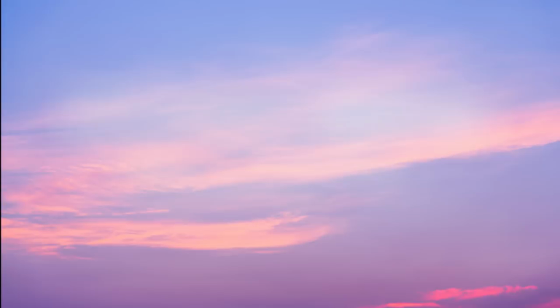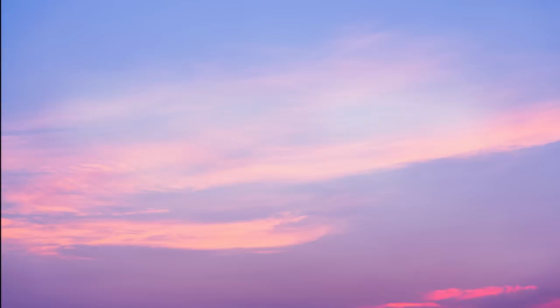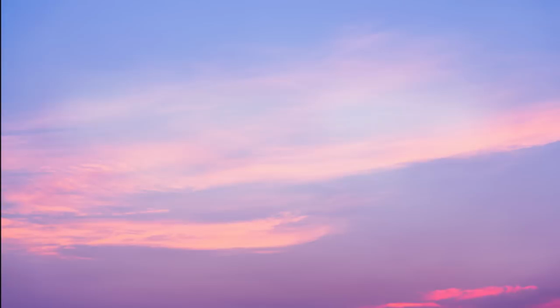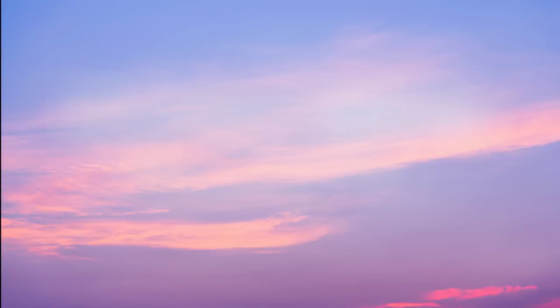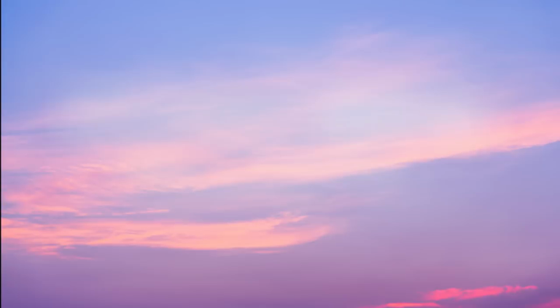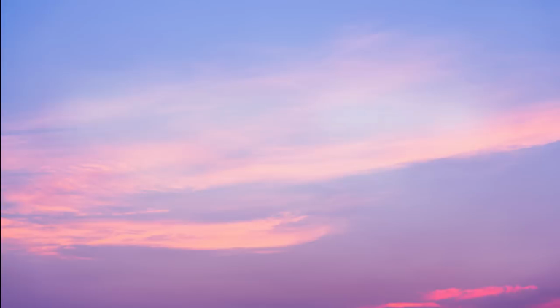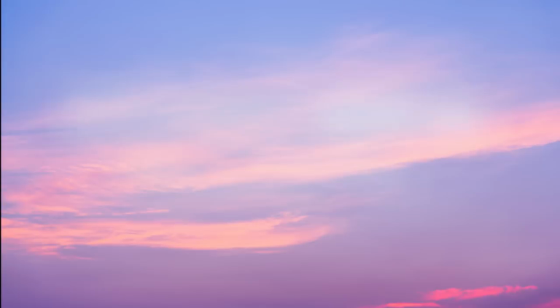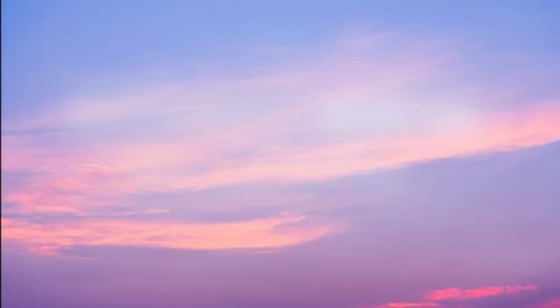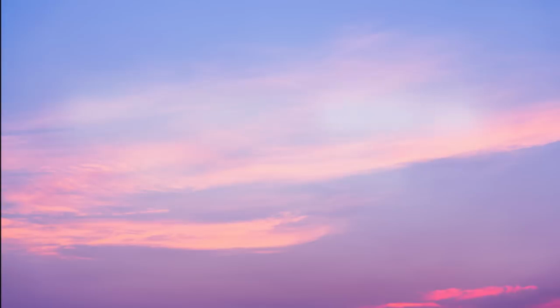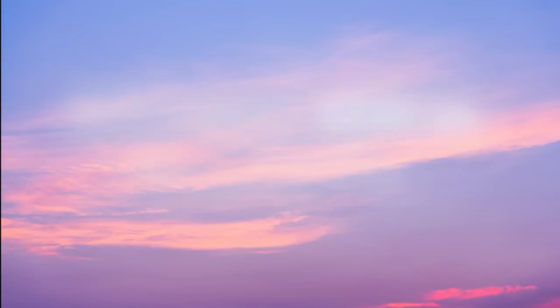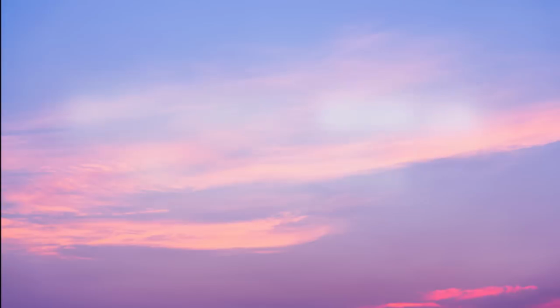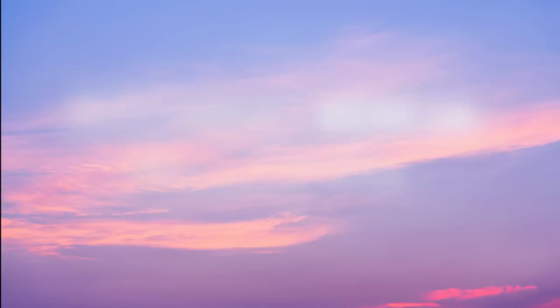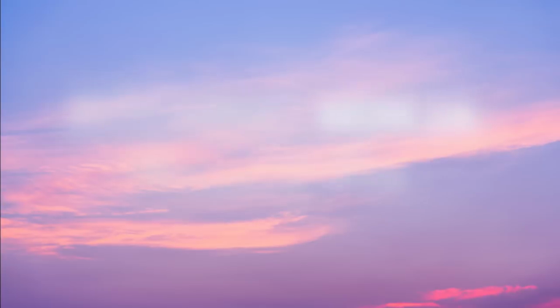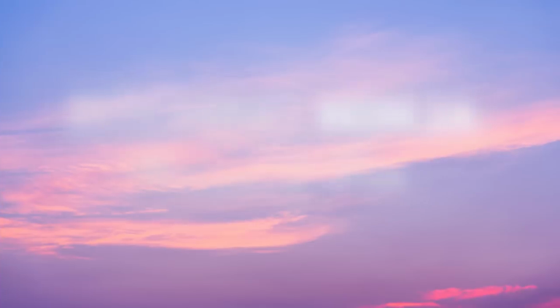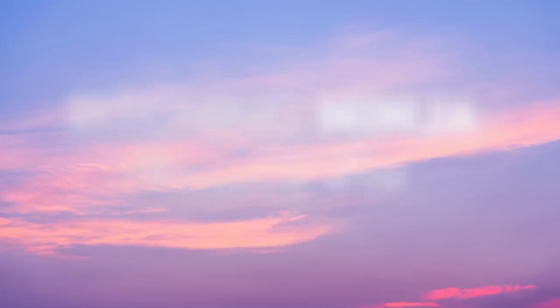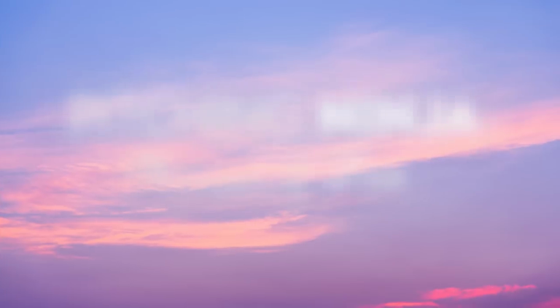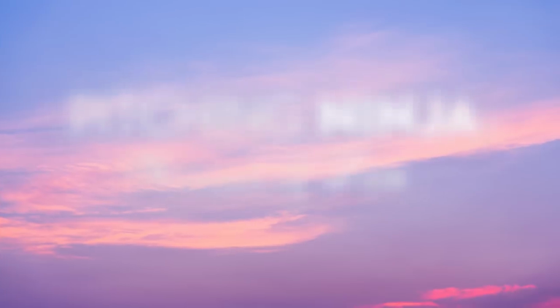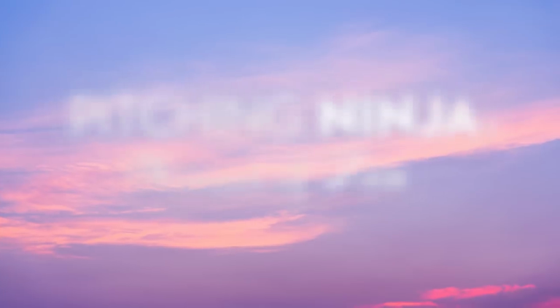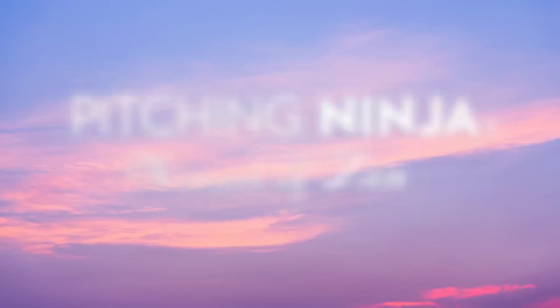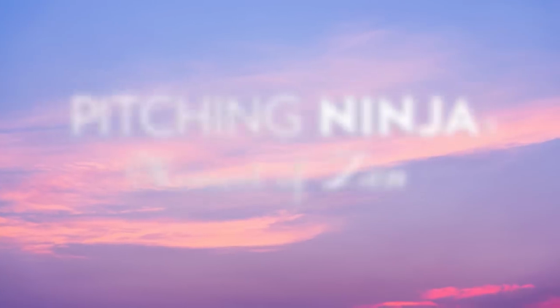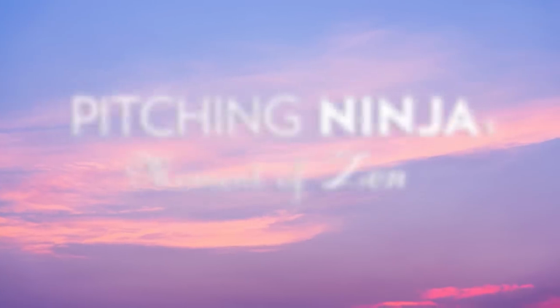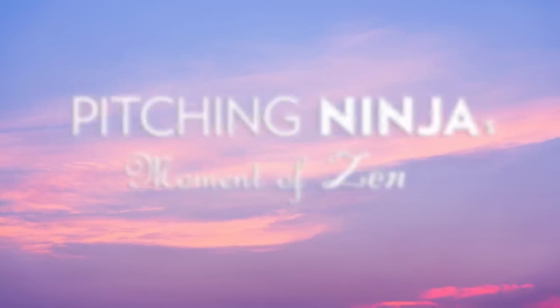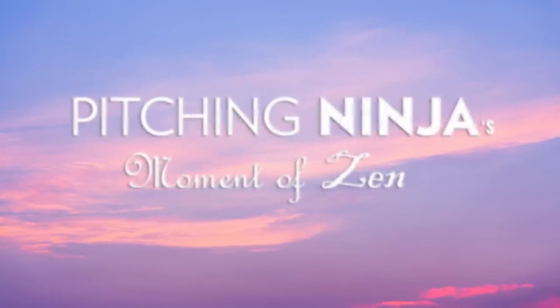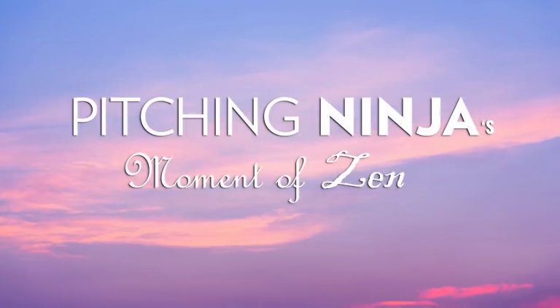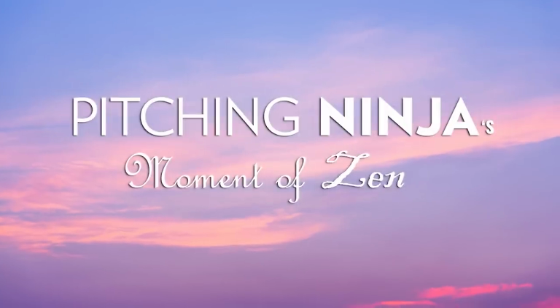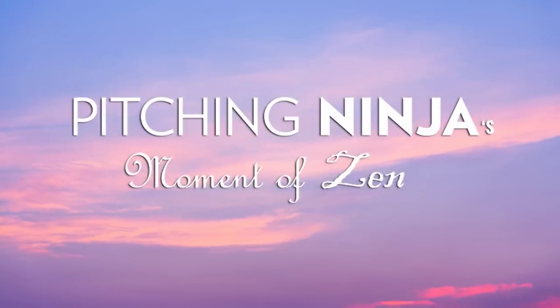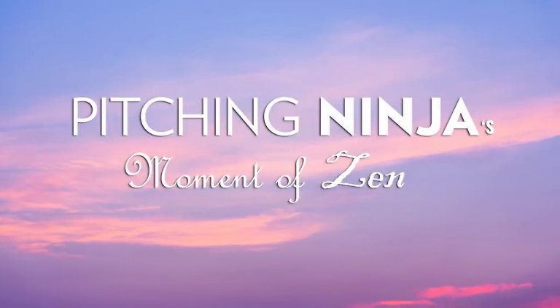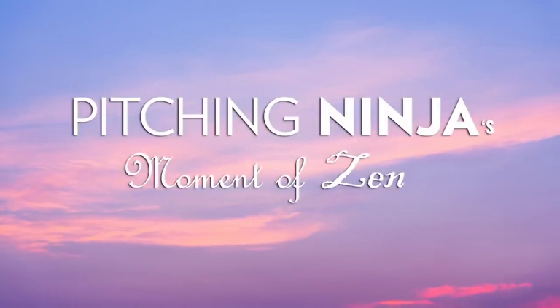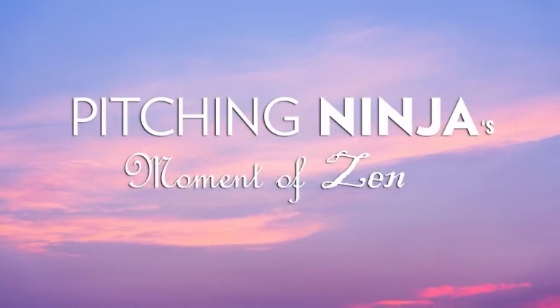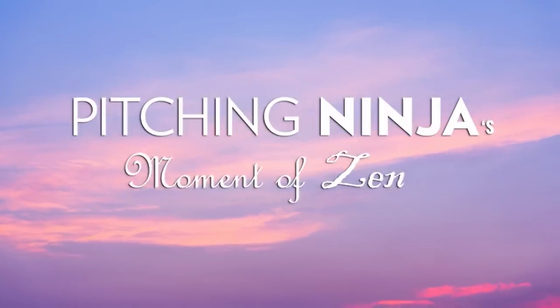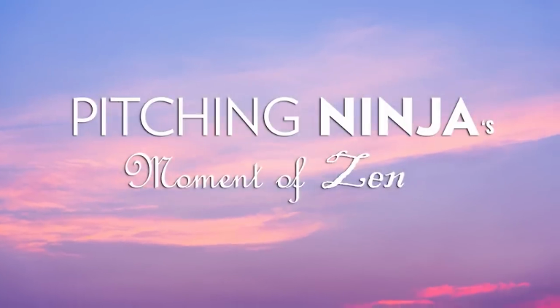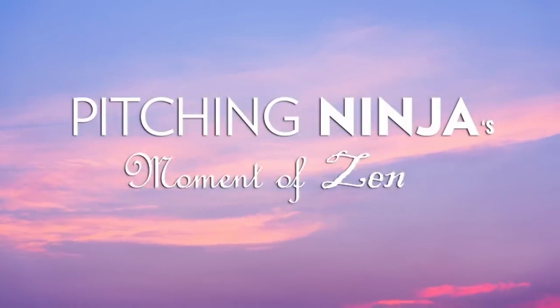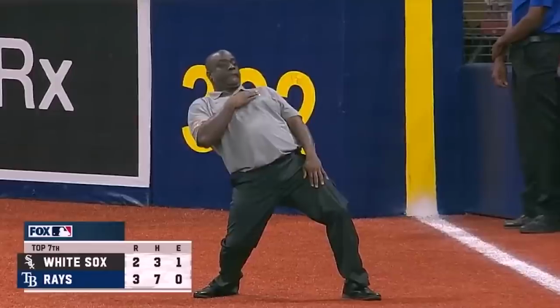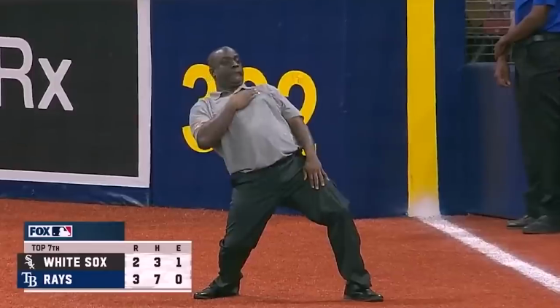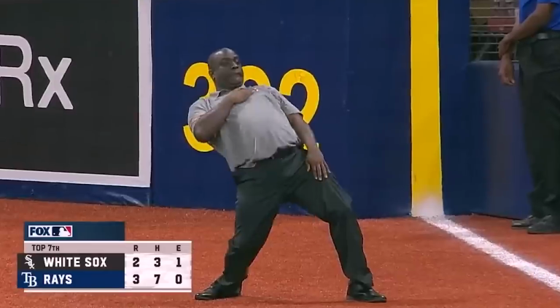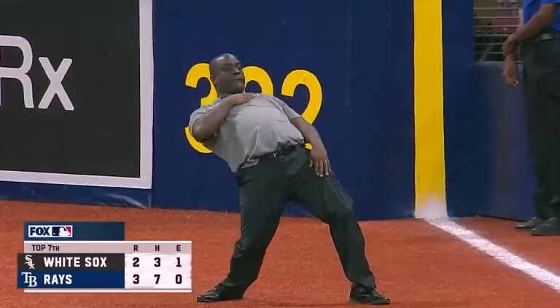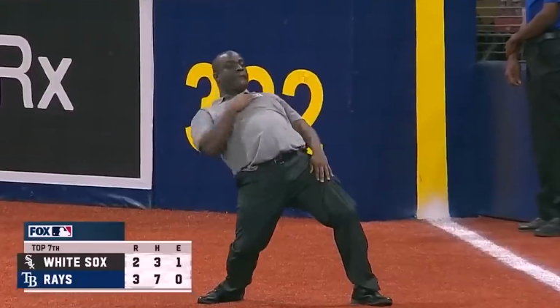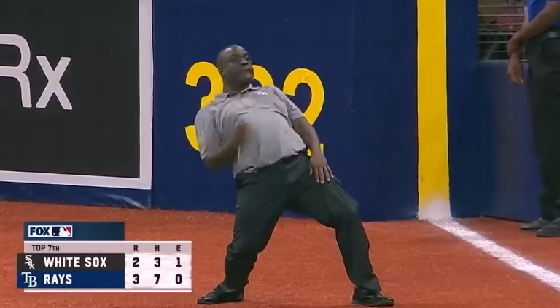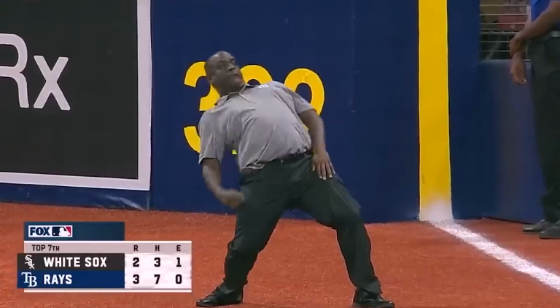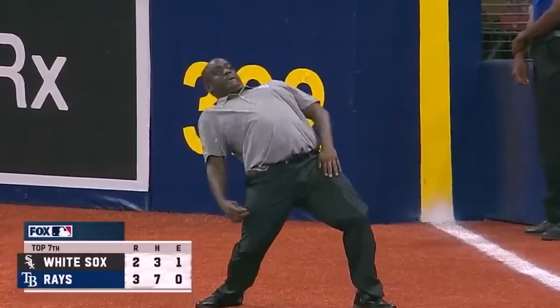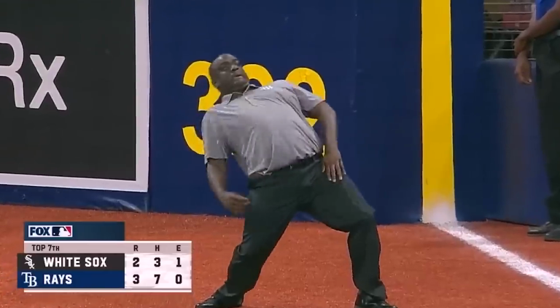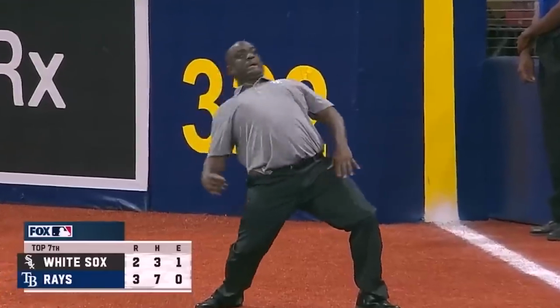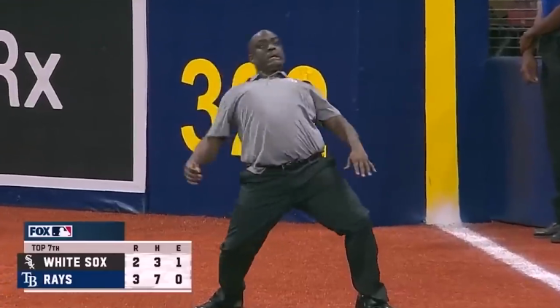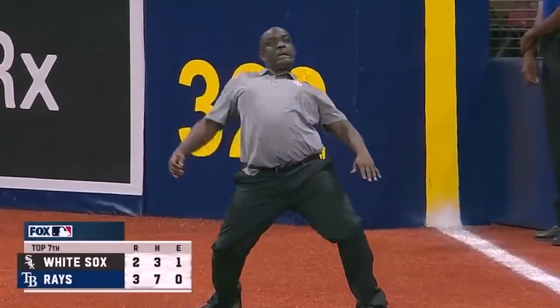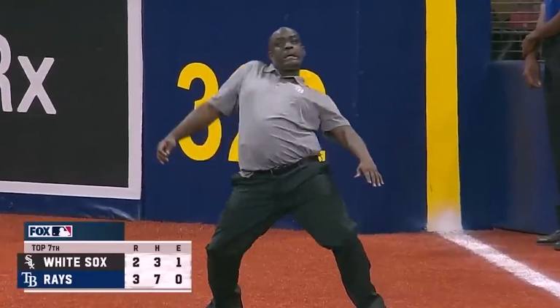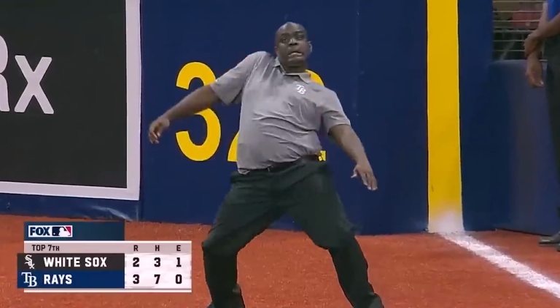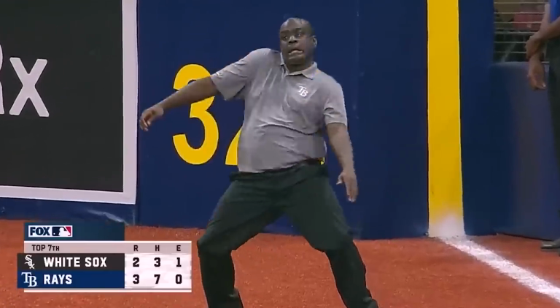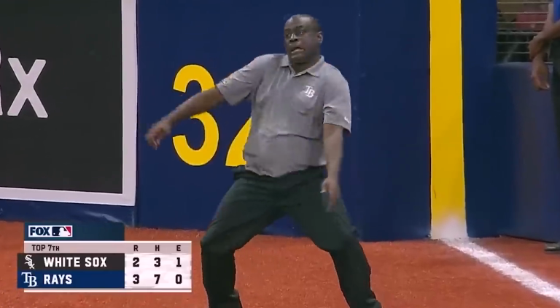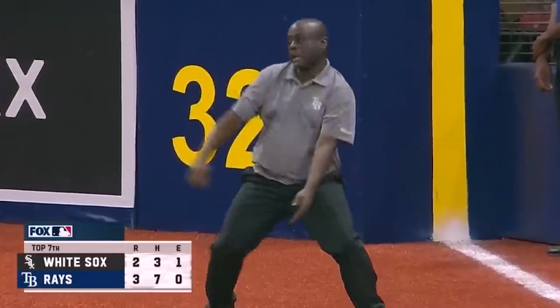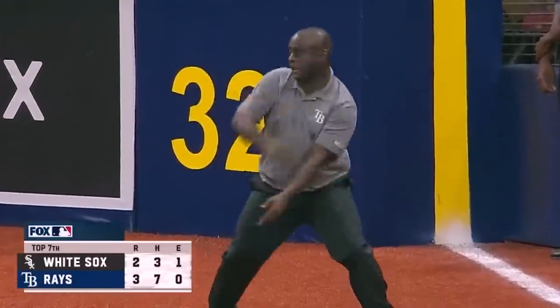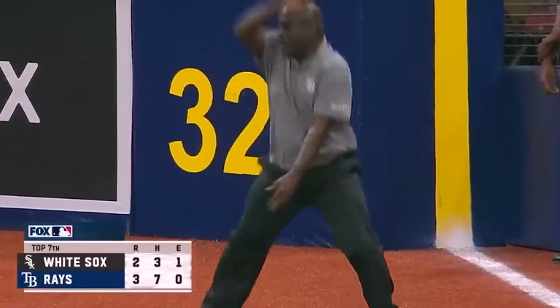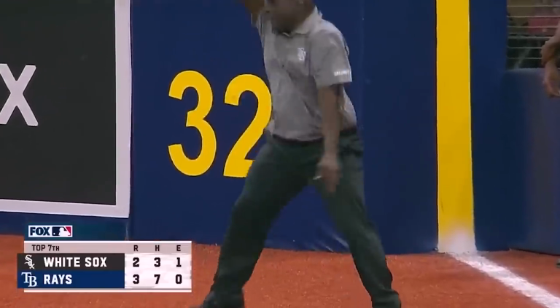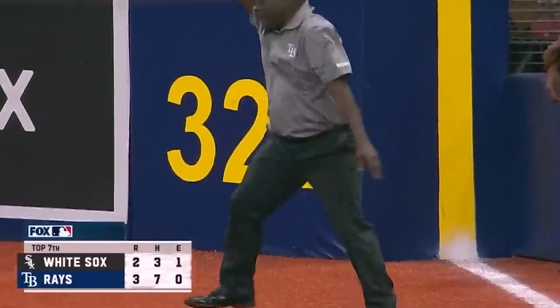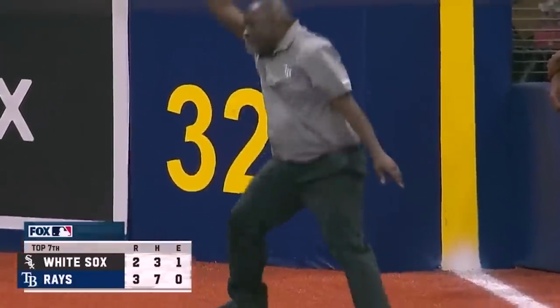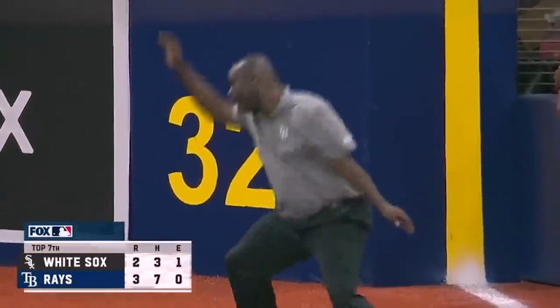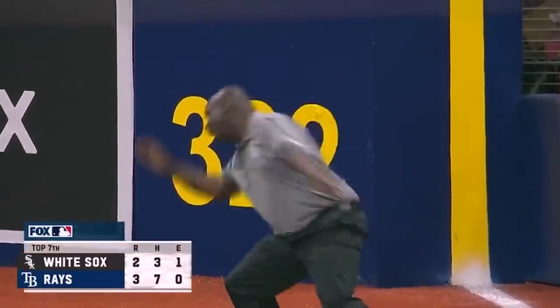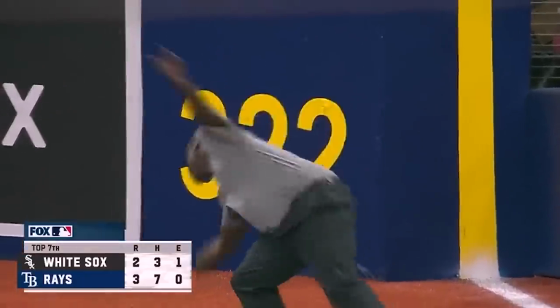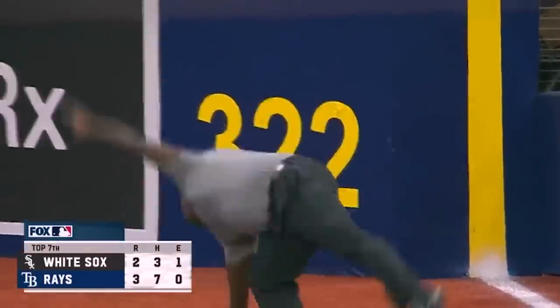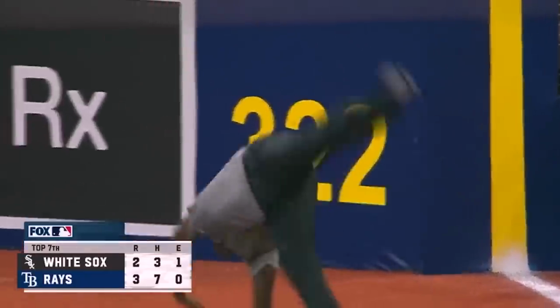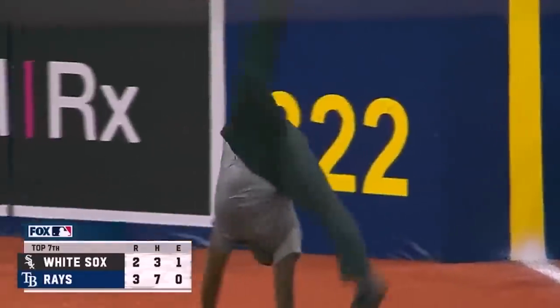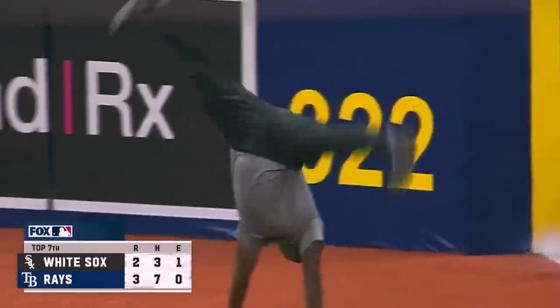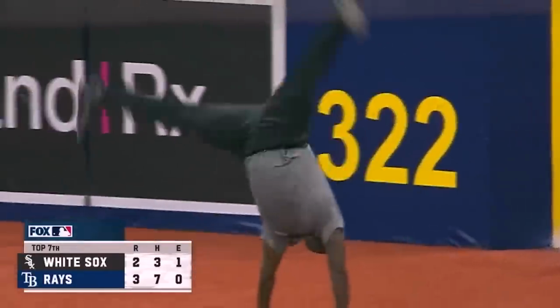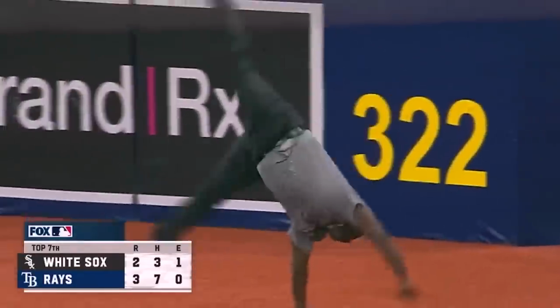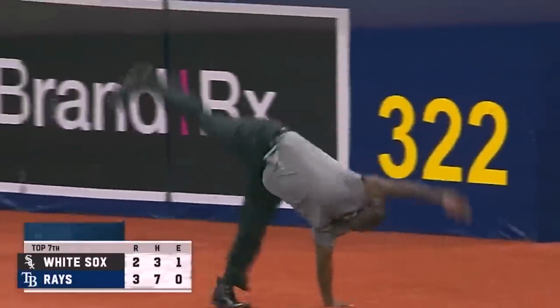And now, my Pitching Ninja moment of zen. It's a little dancing security guard action to start your Sunday off right.